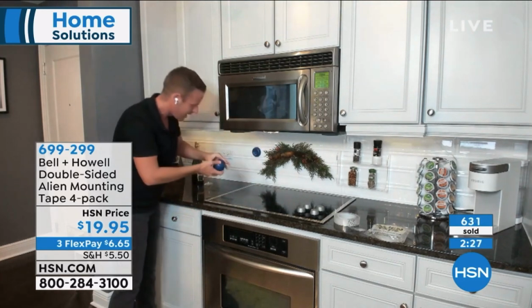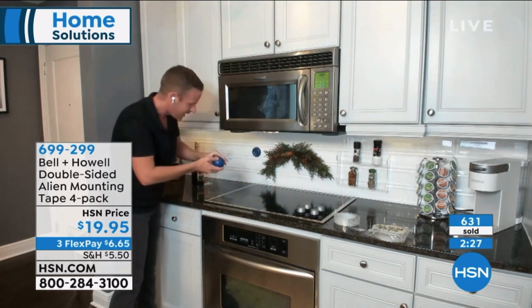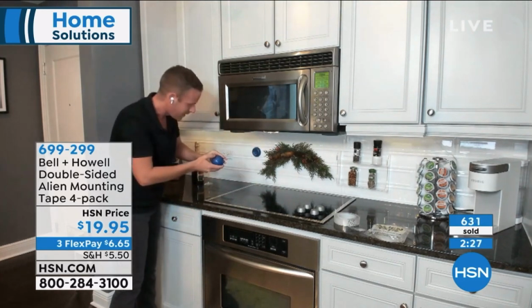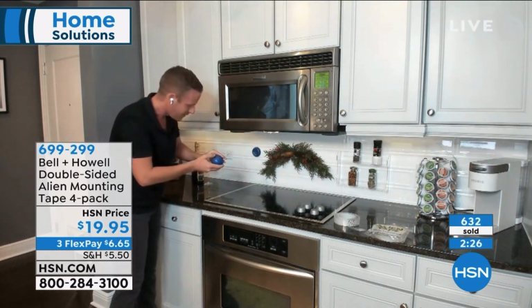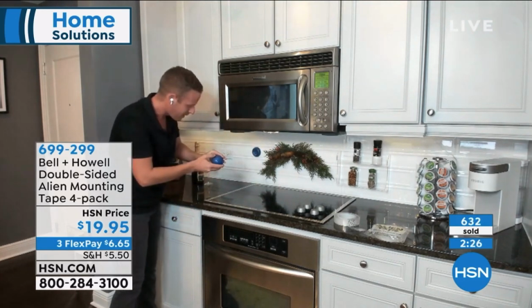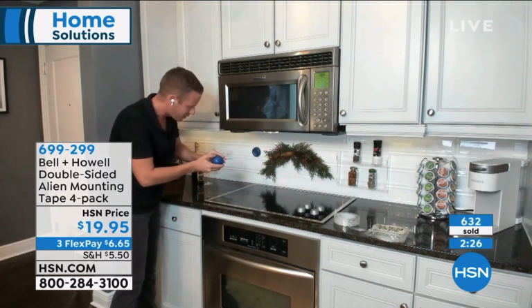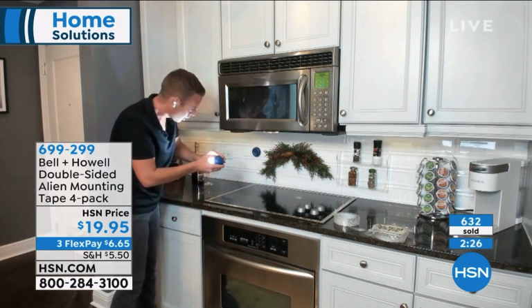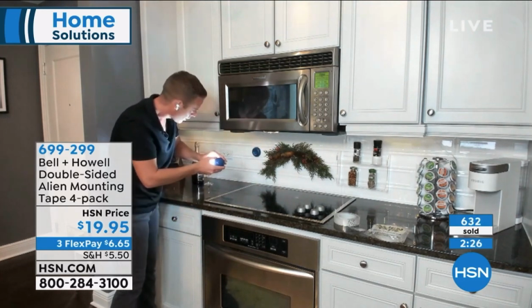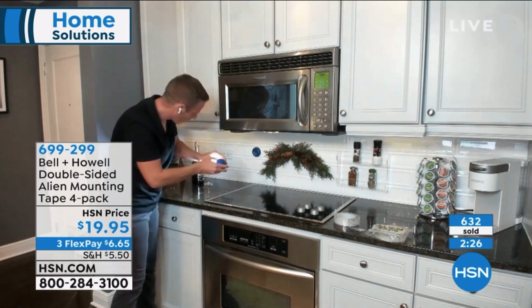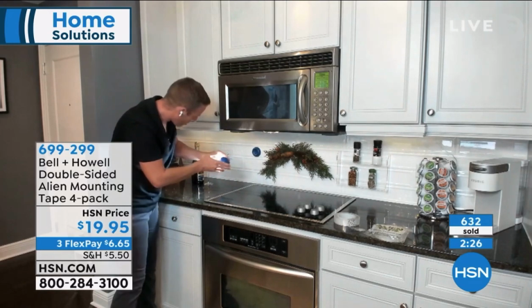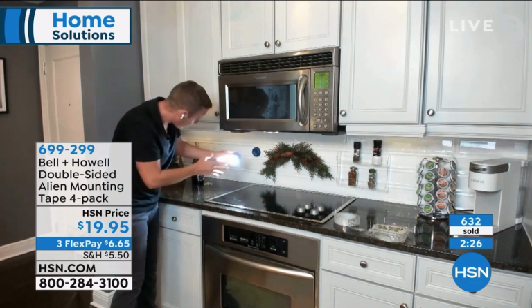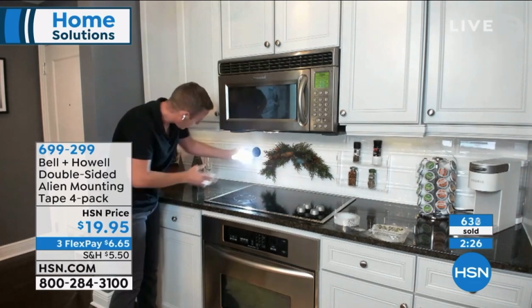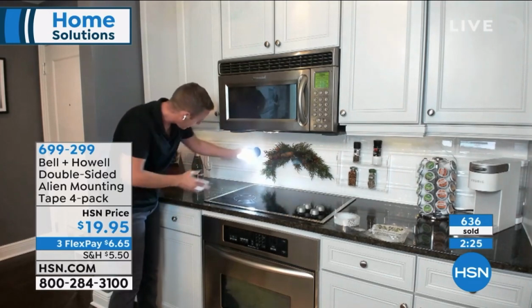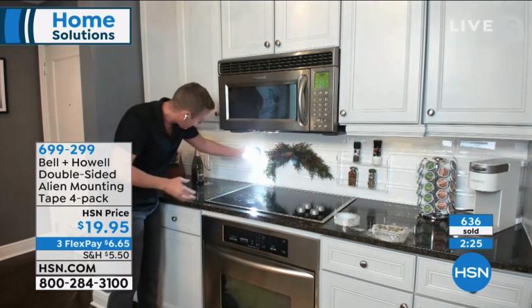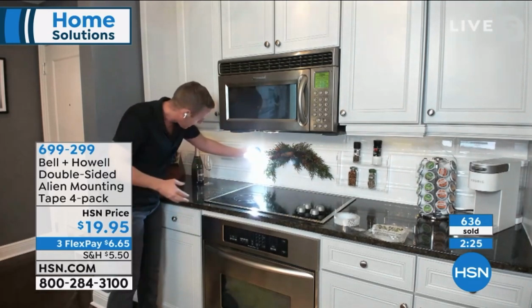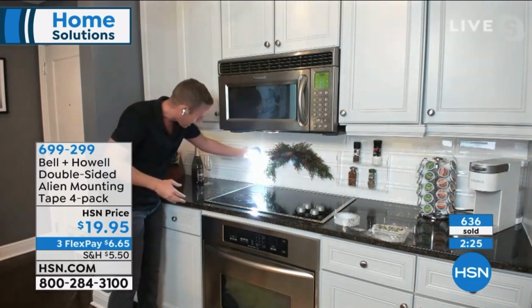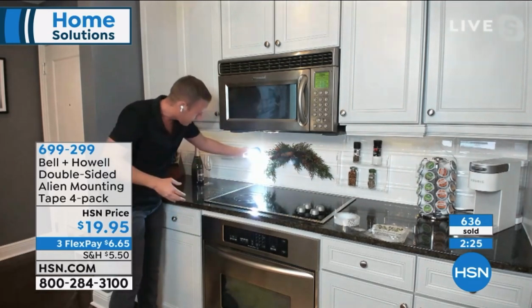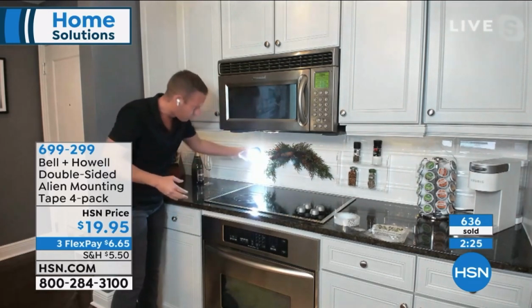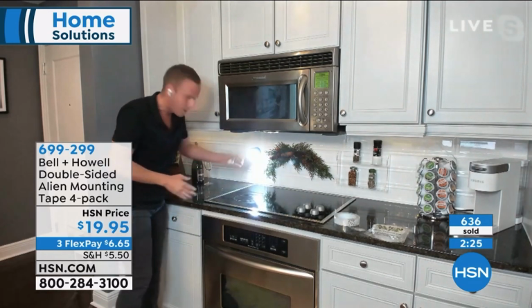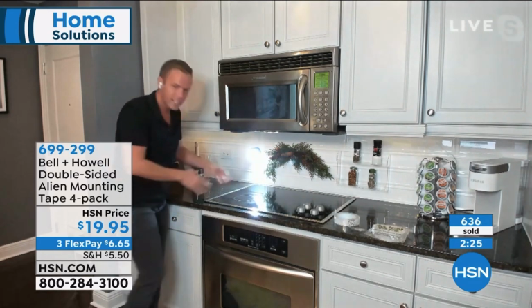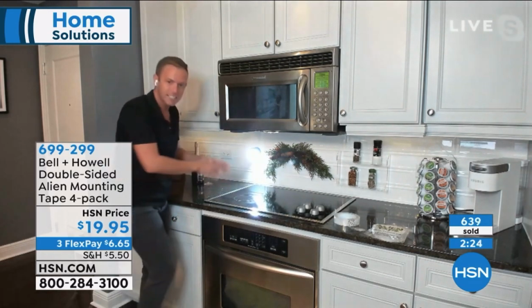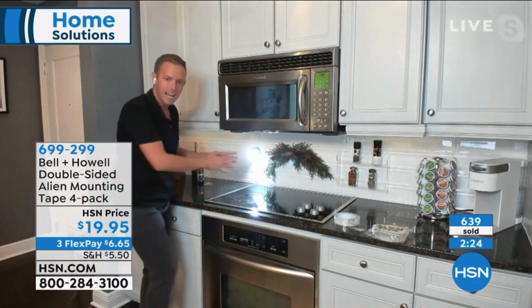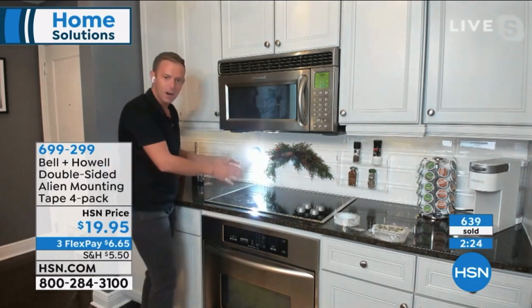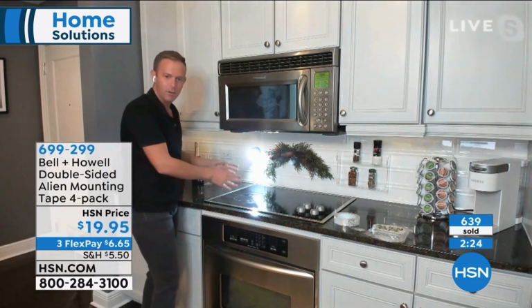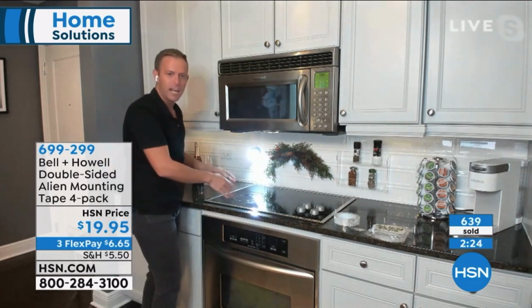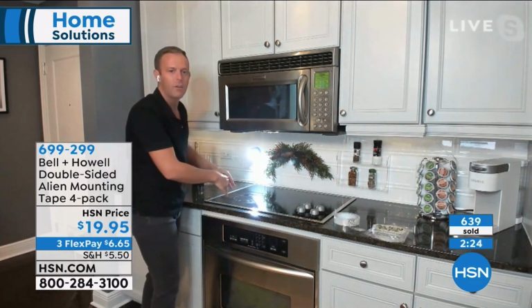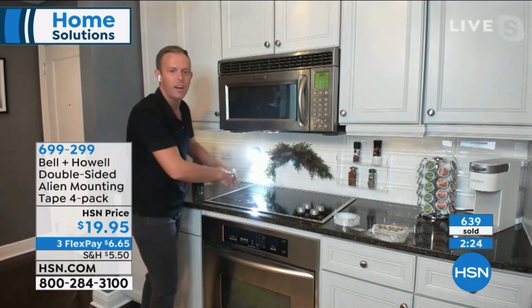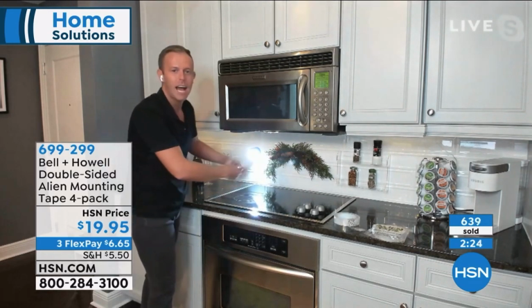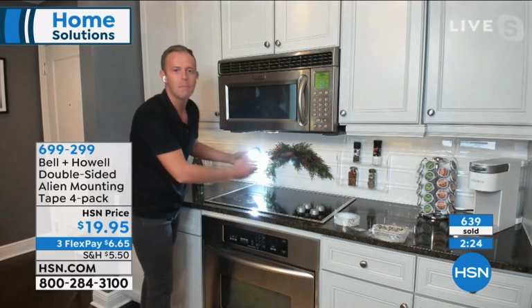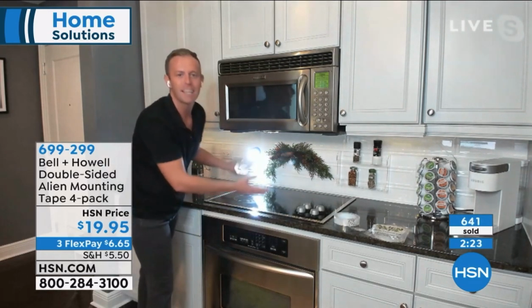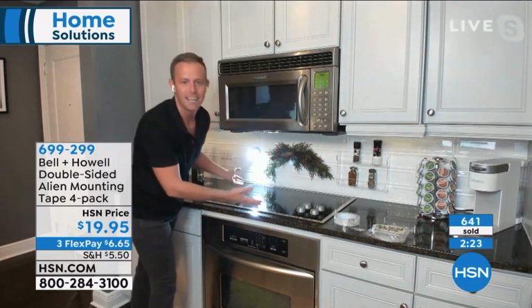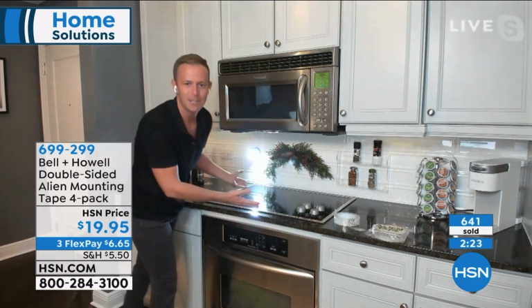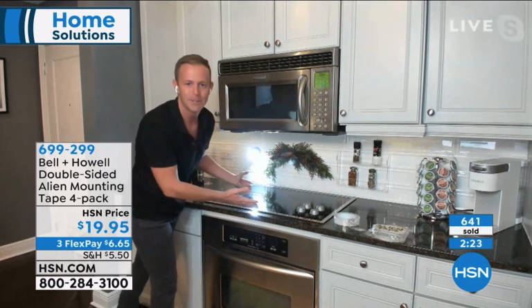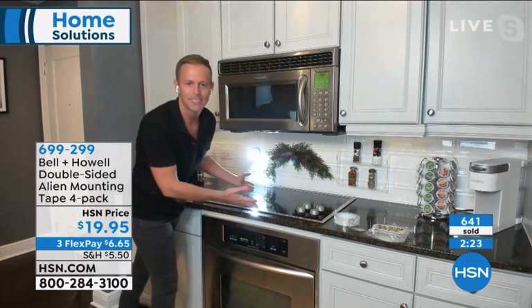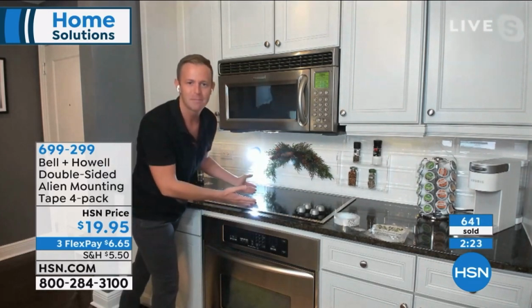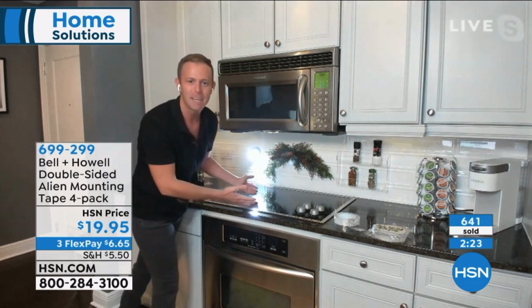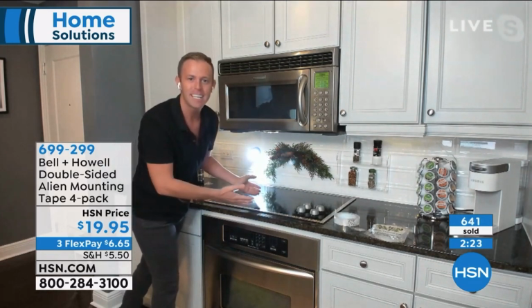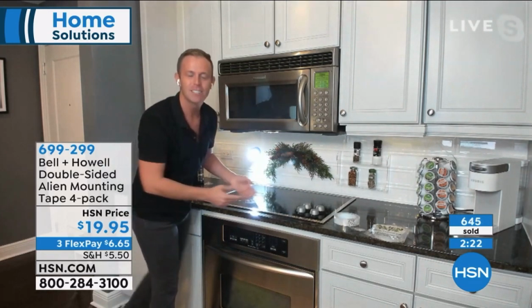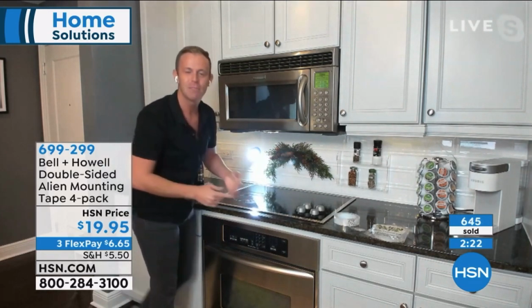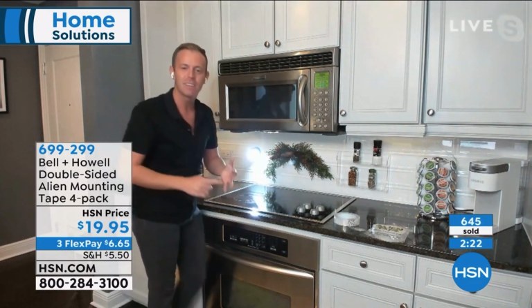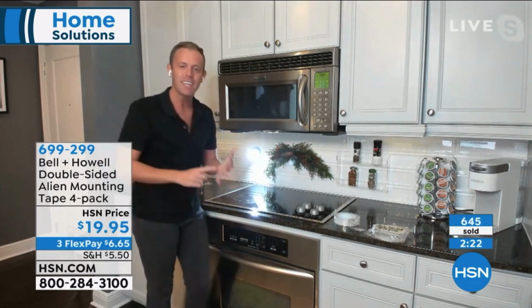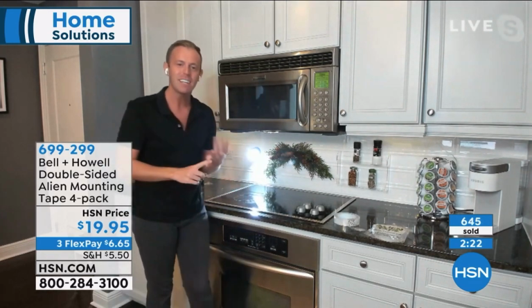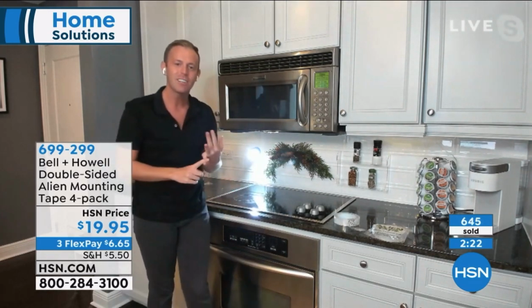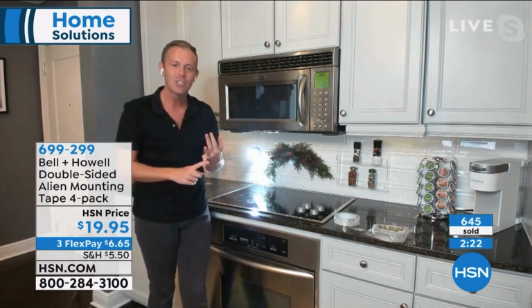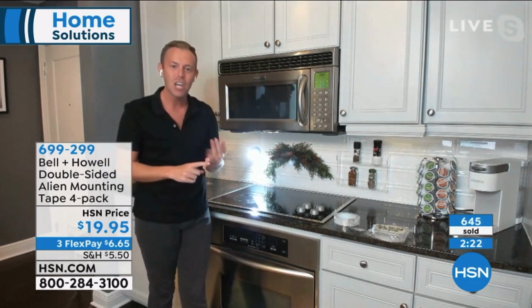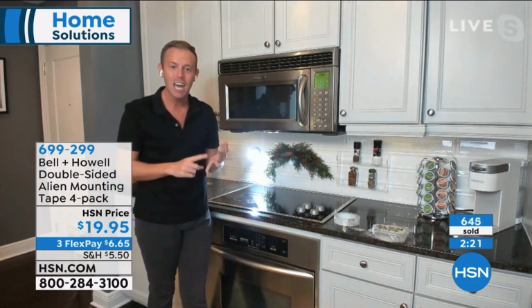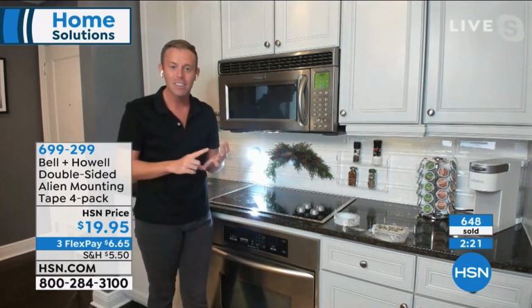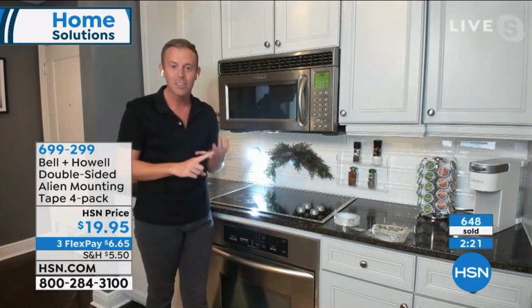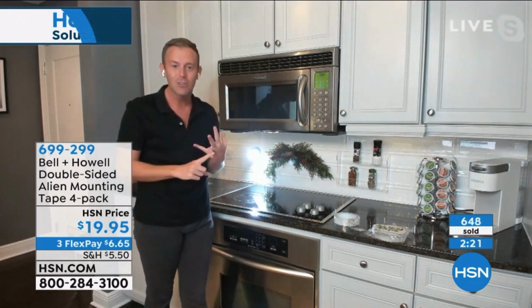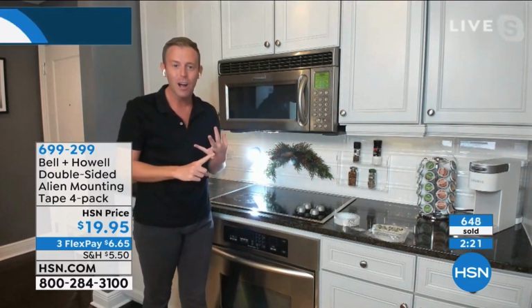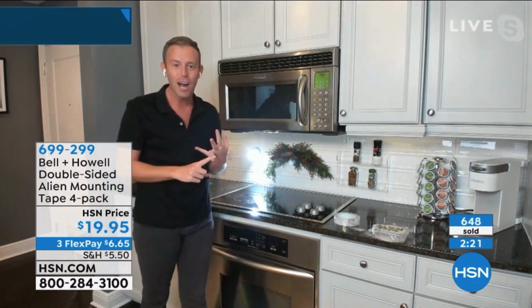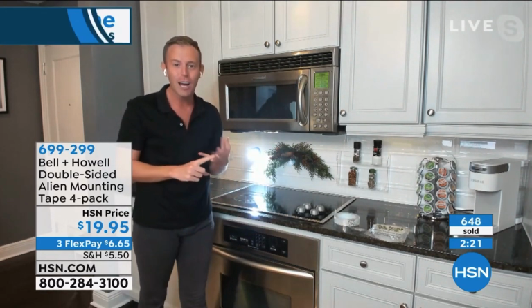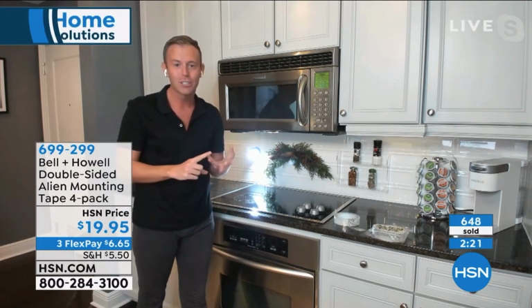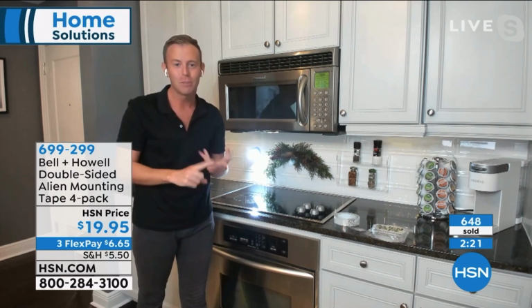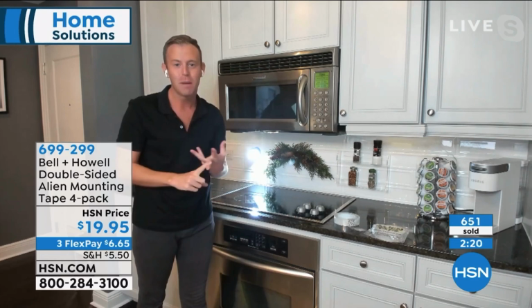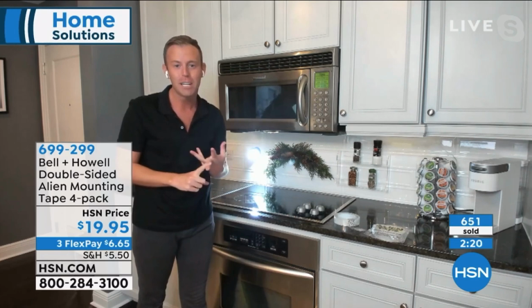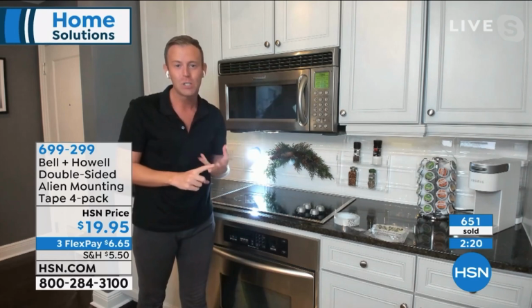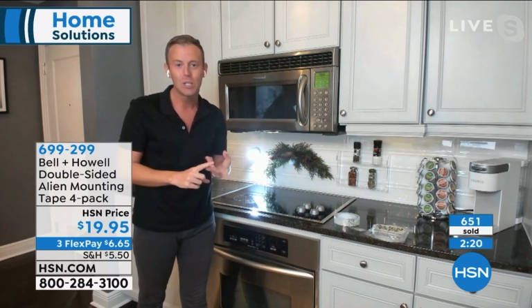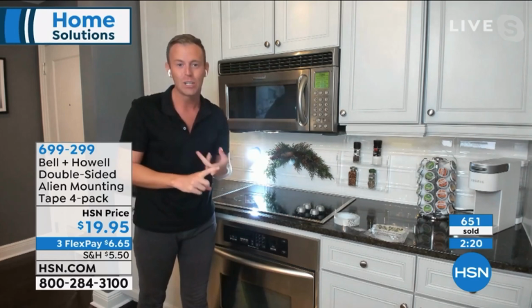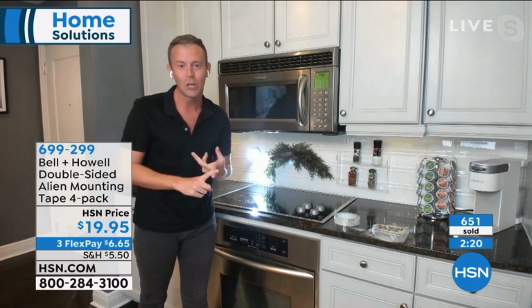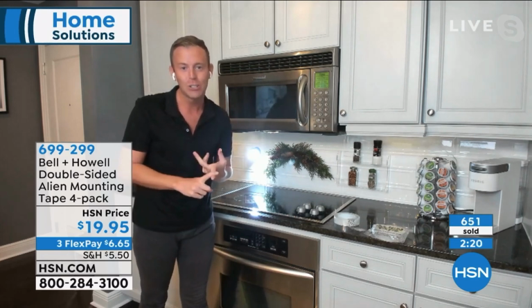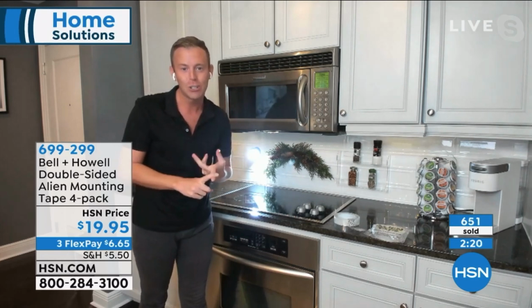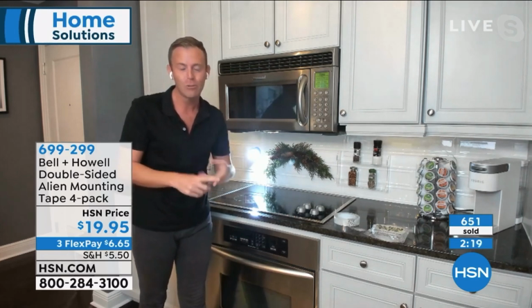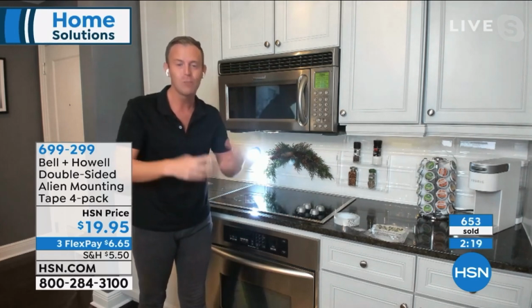If I turn it on, I can point it down. I might not use this in my kitchen, but think of the shed, the garage, the pantry, the laundry room - anywhere you might need extra light.